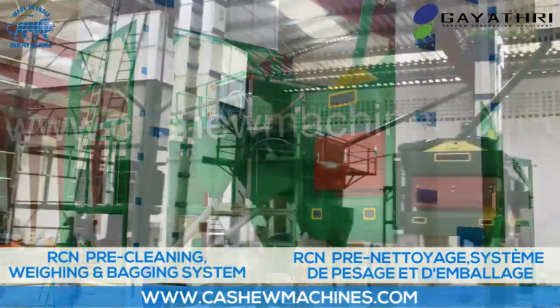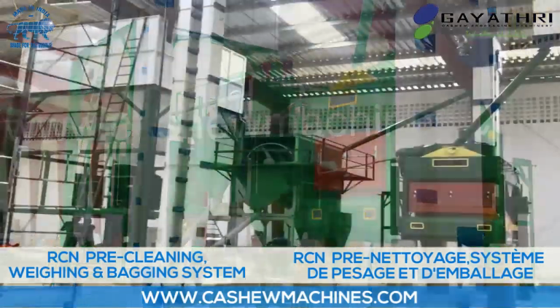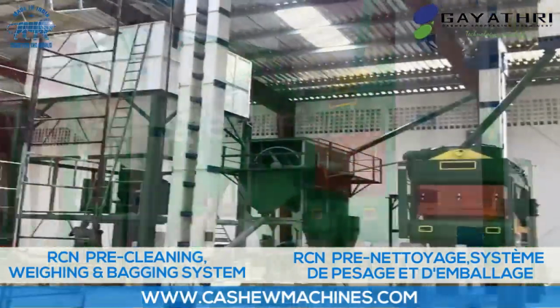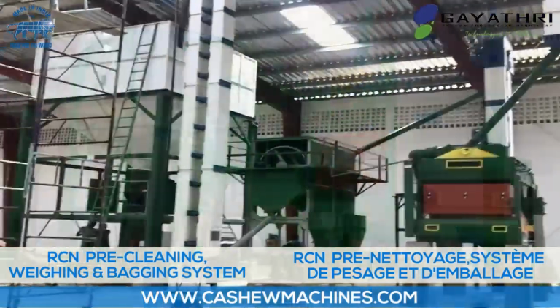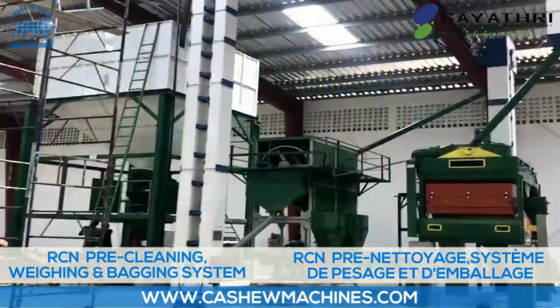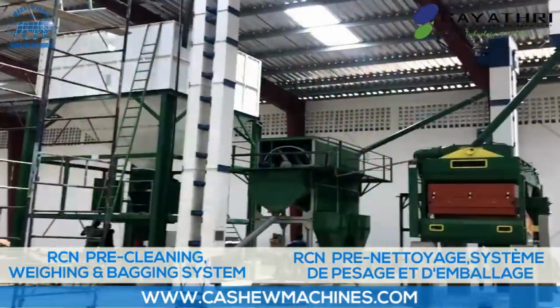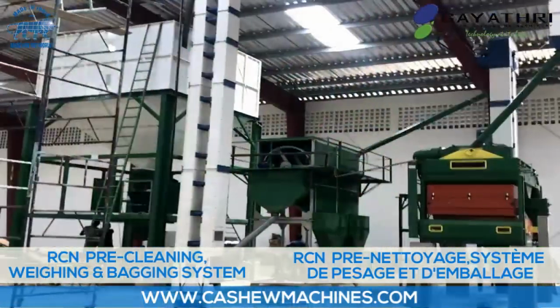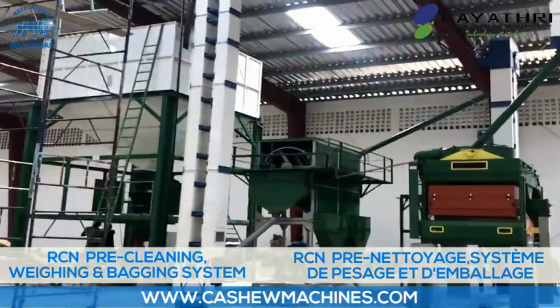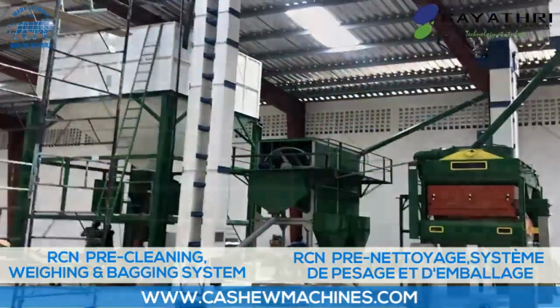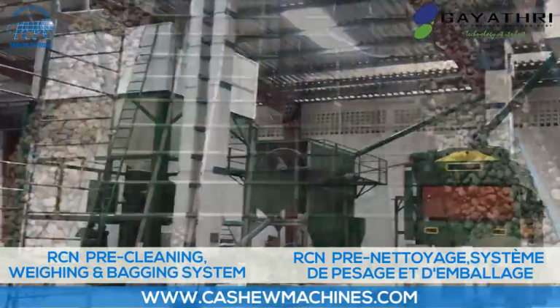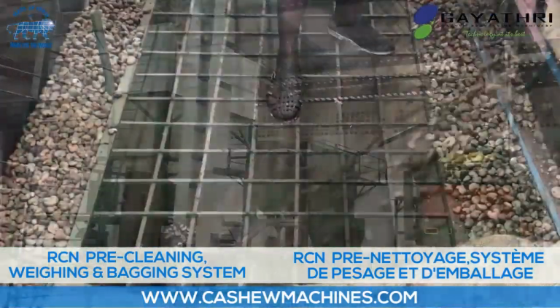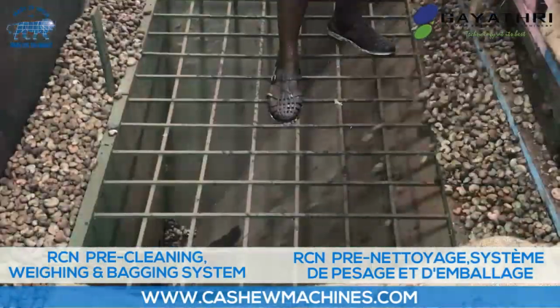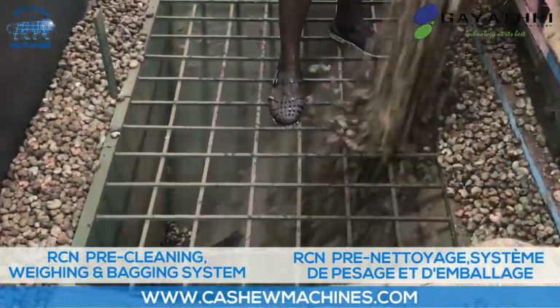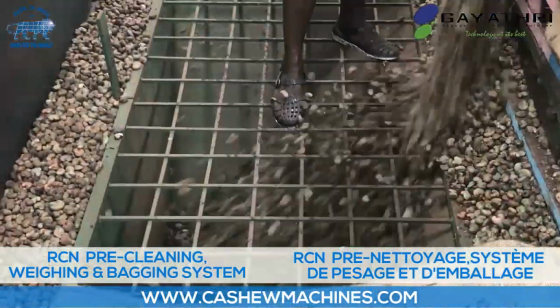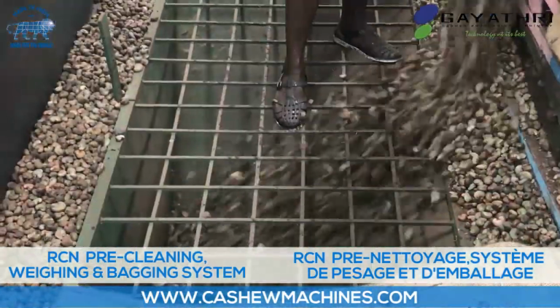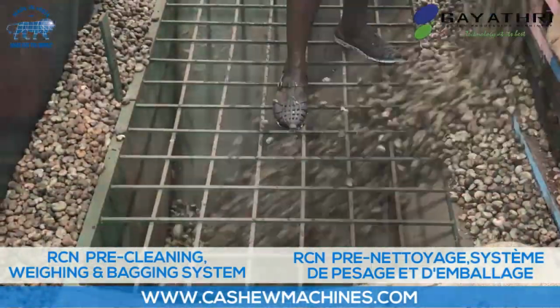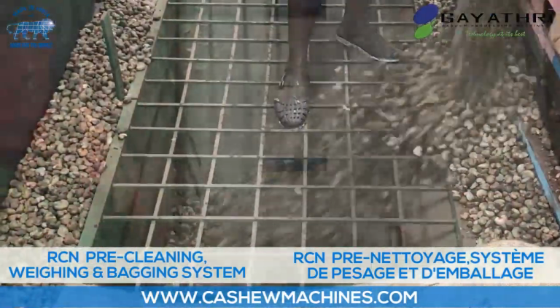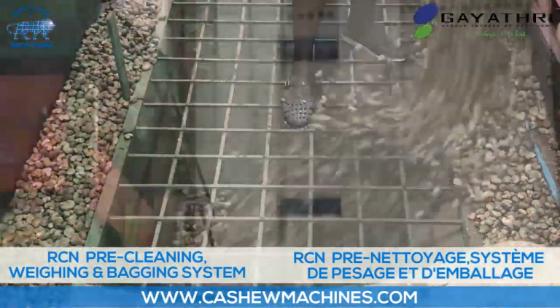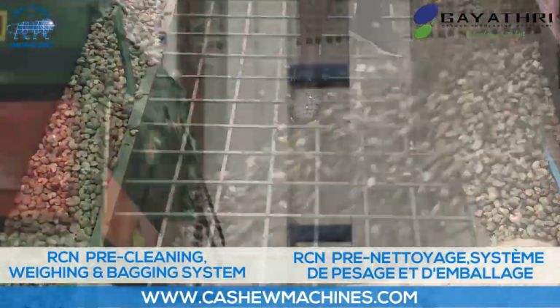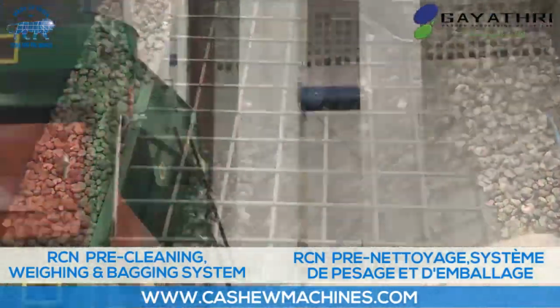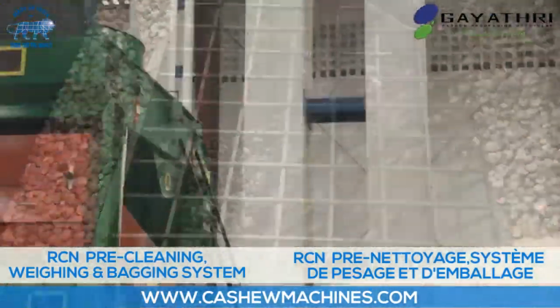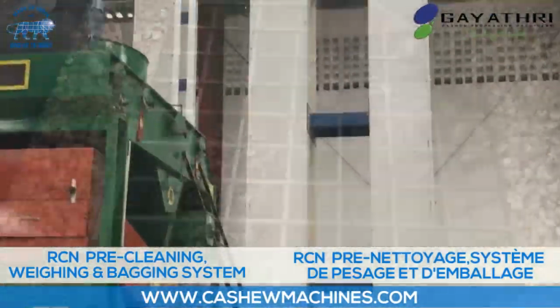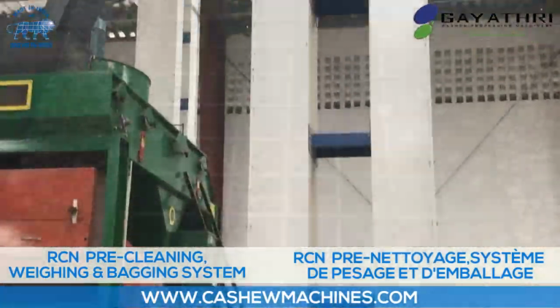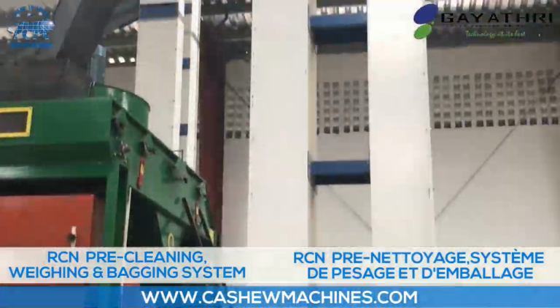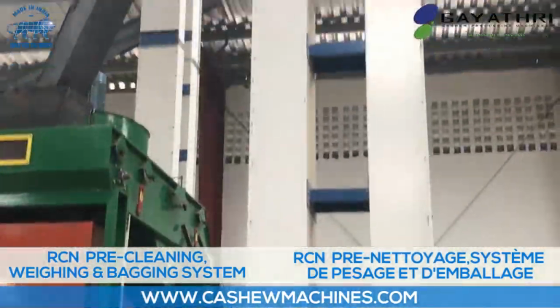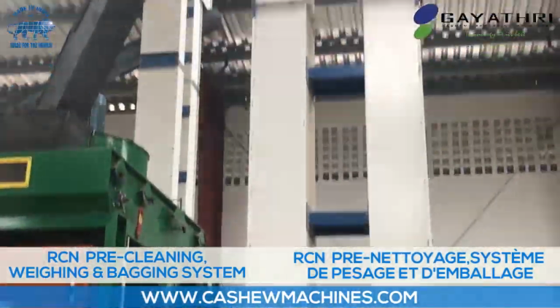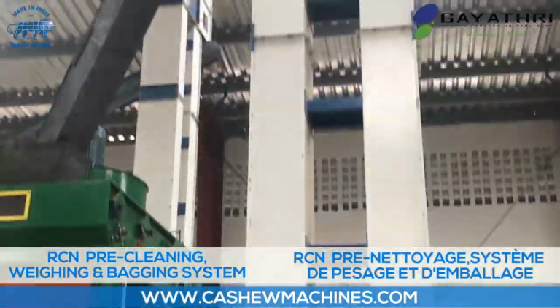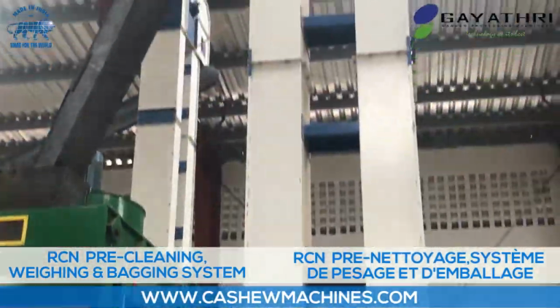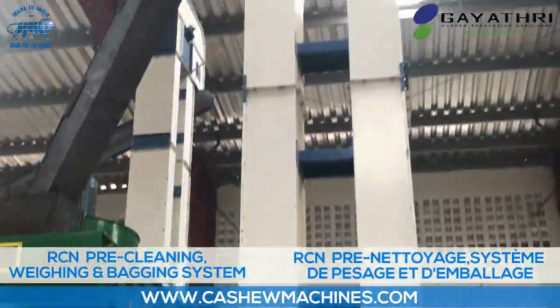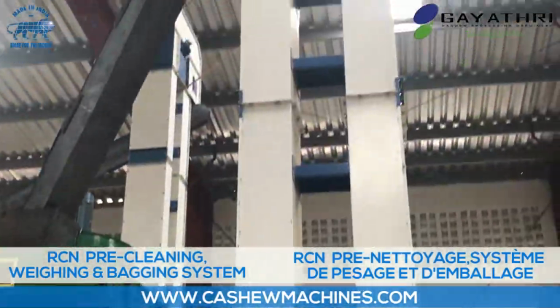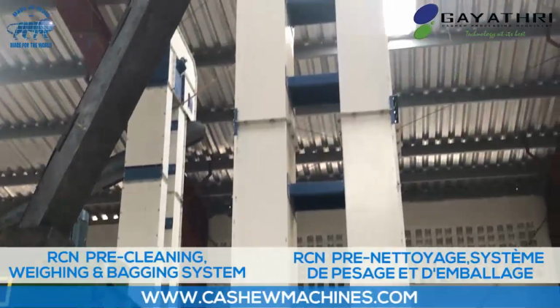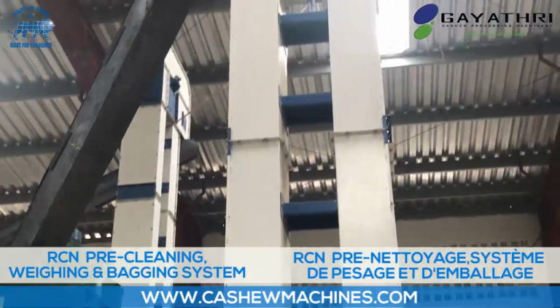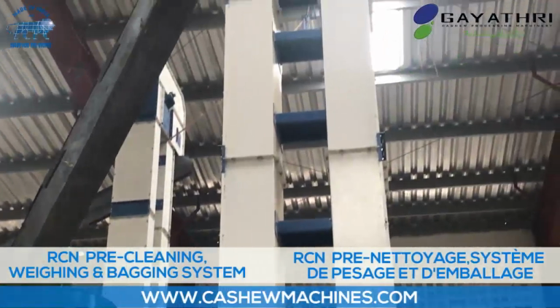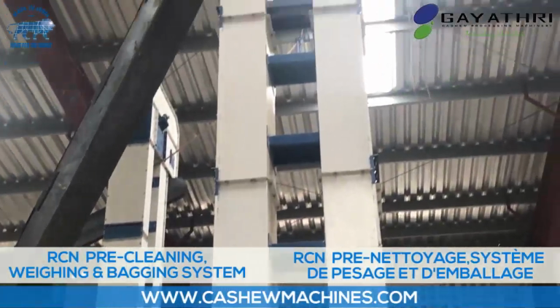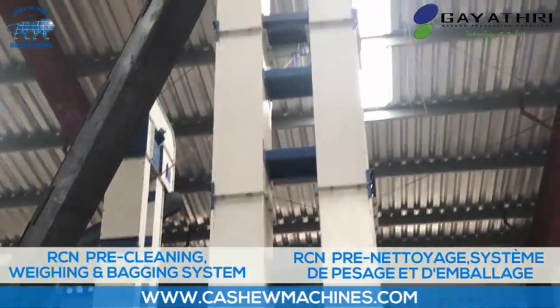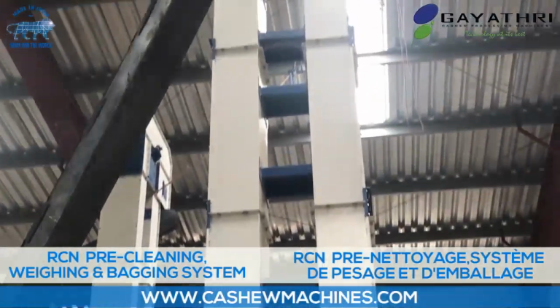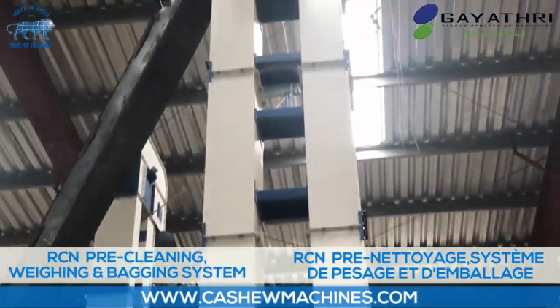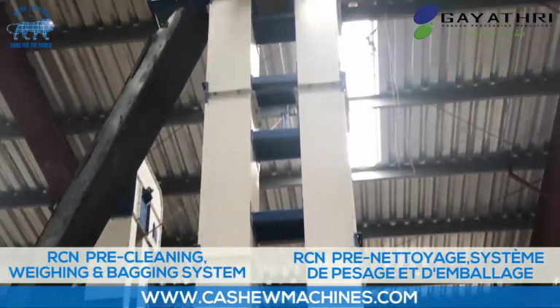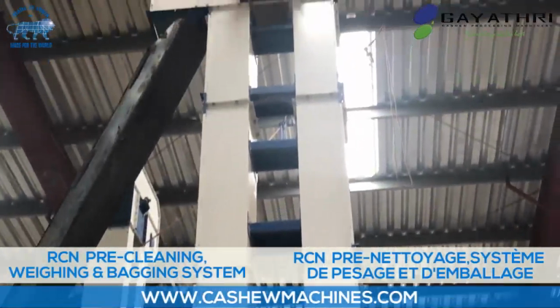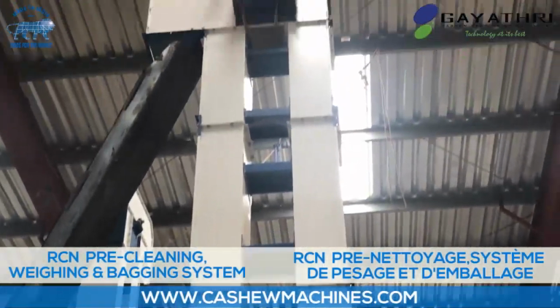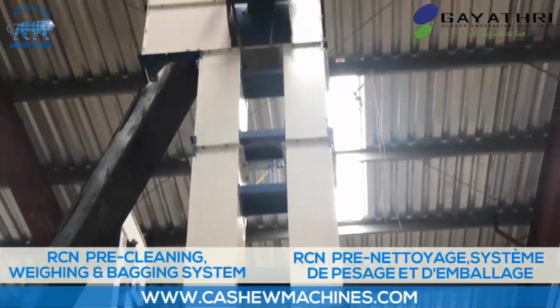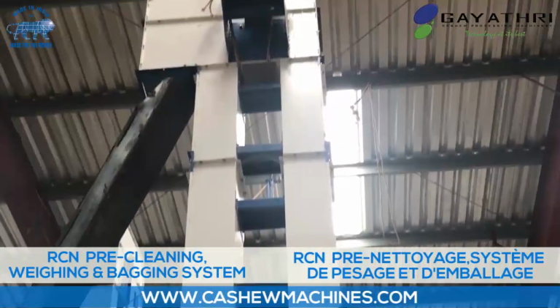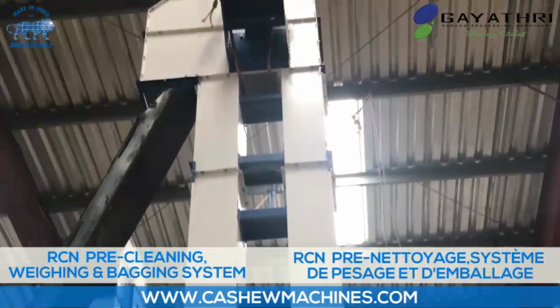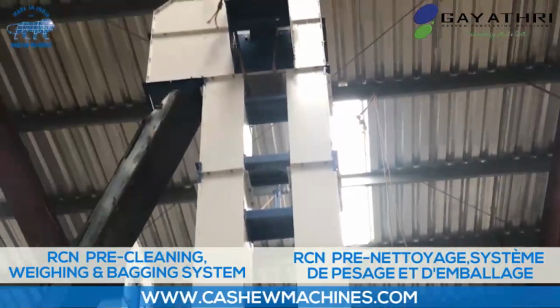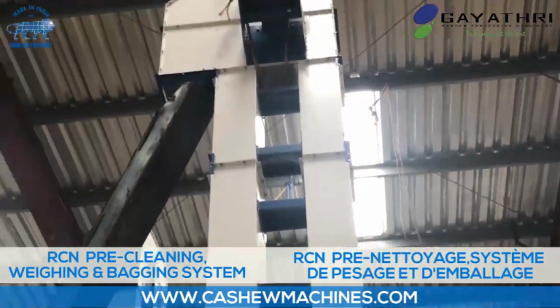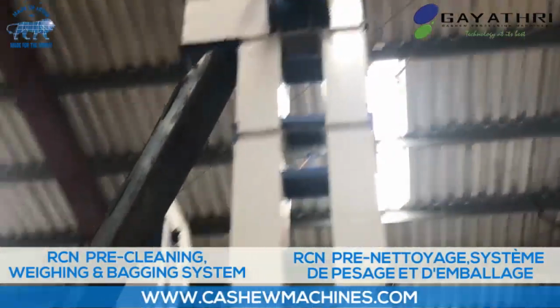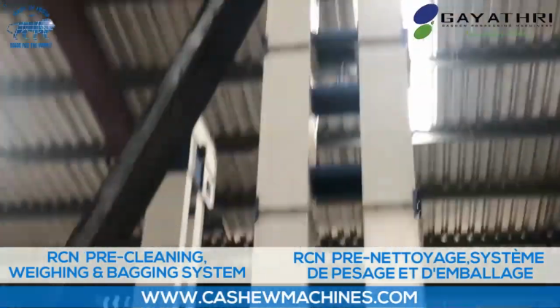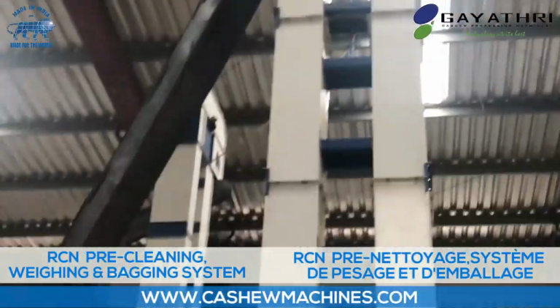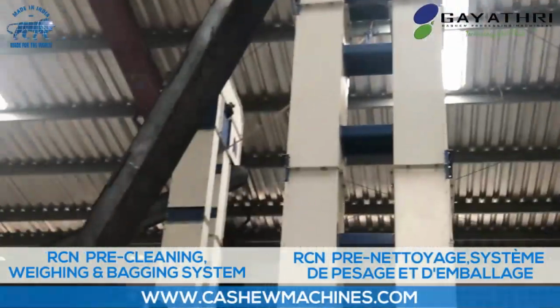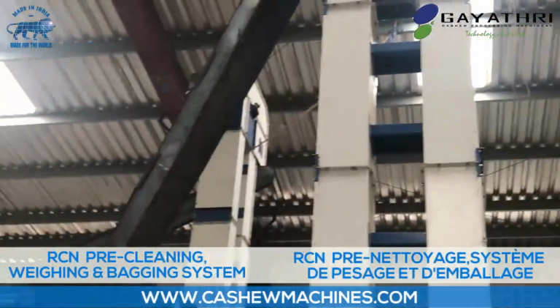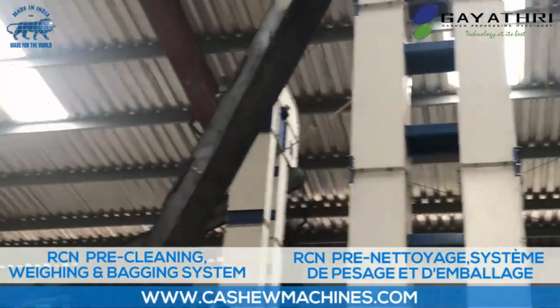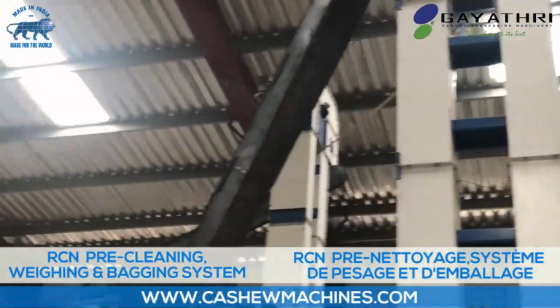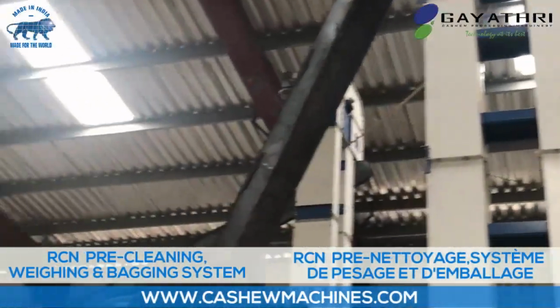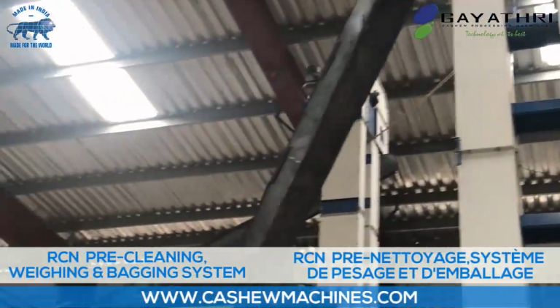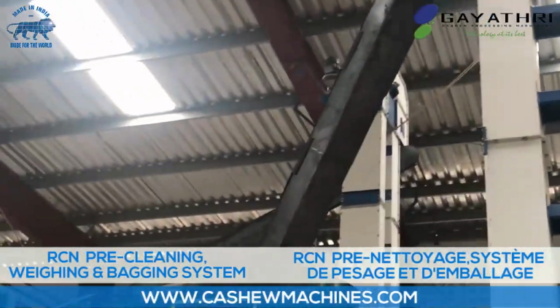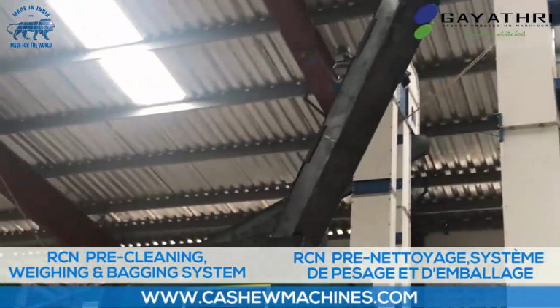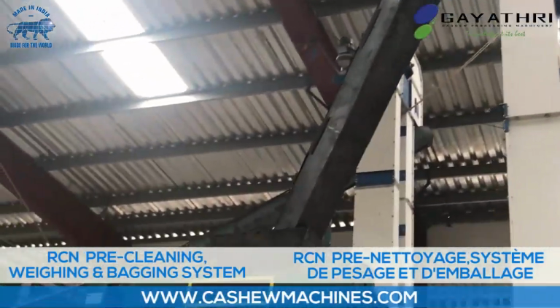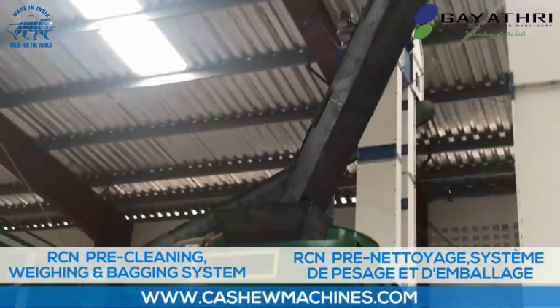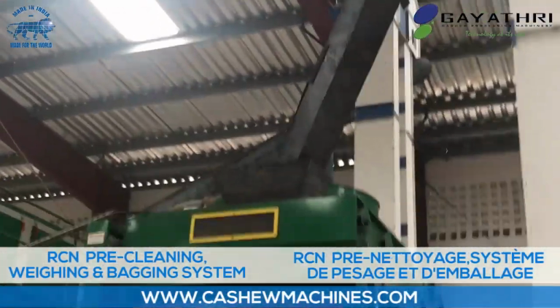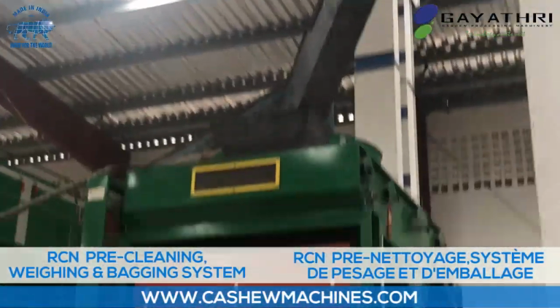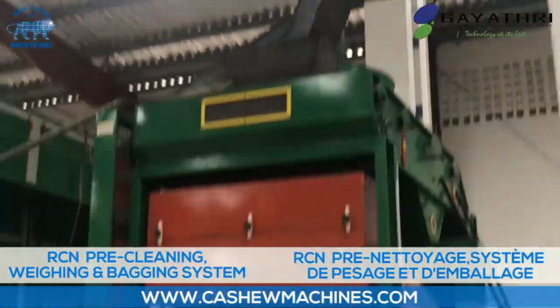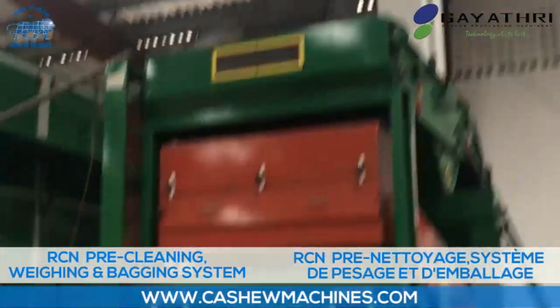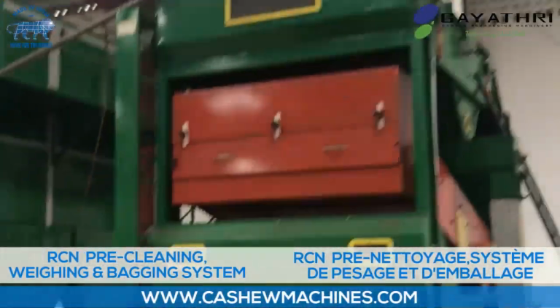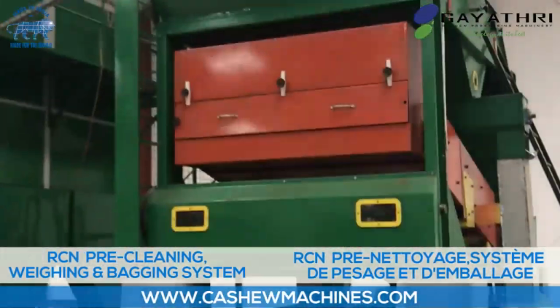Raw Cashew Nut purchased by the processor is sun-trayed, cleaned, weighed, packed in jute bags in a mechanized system.